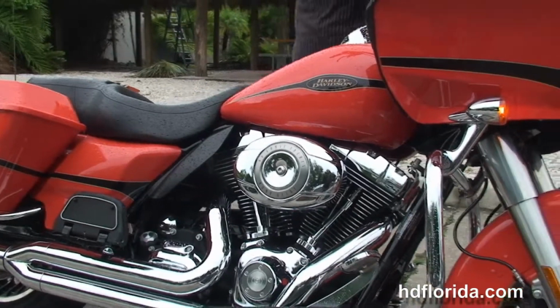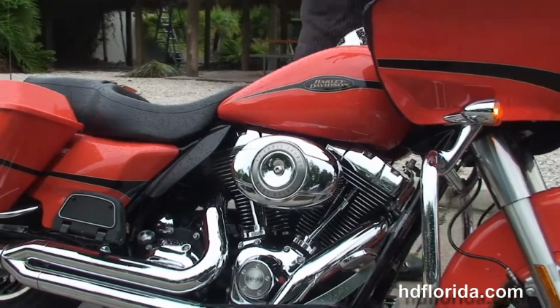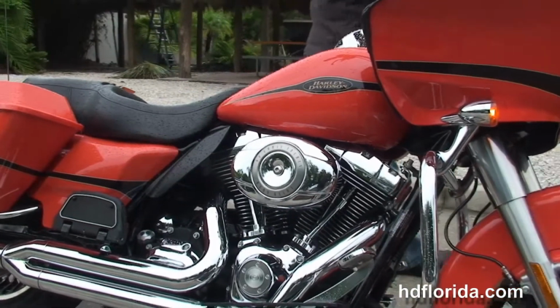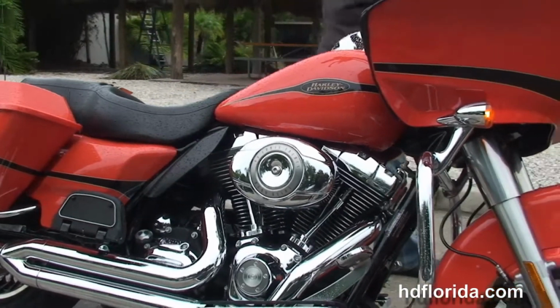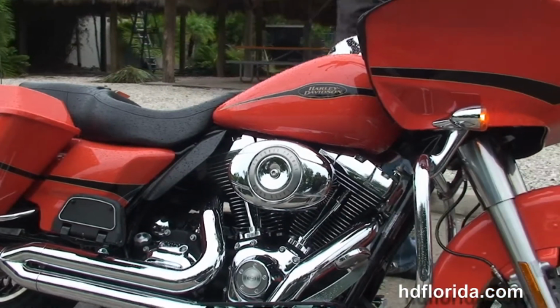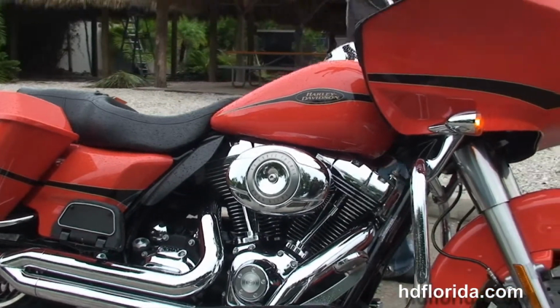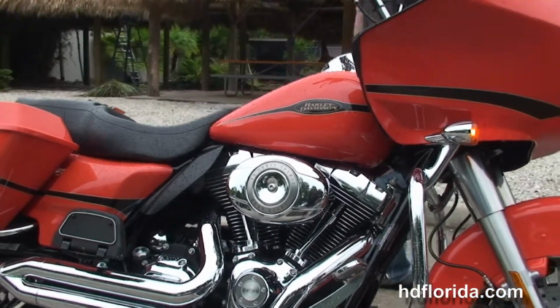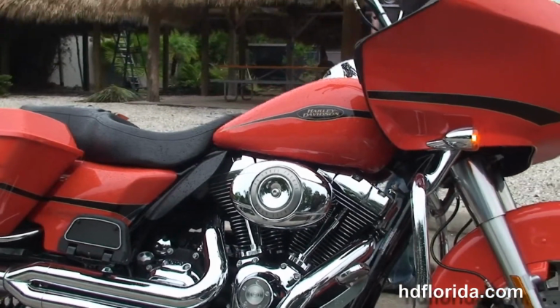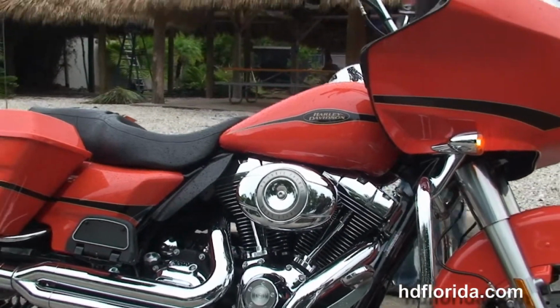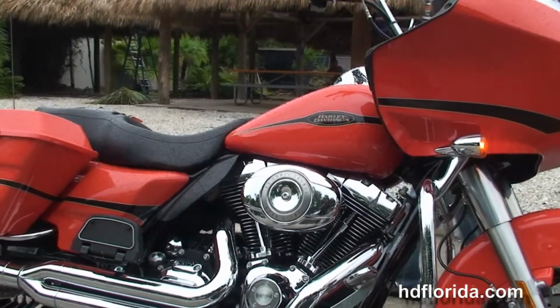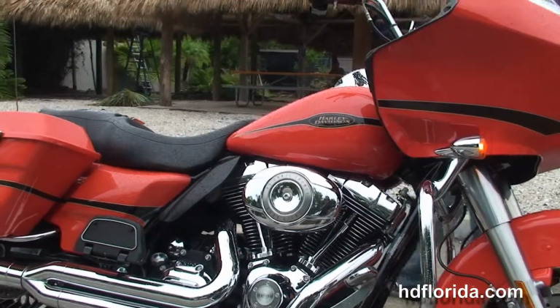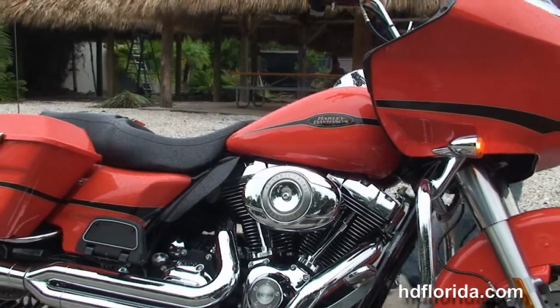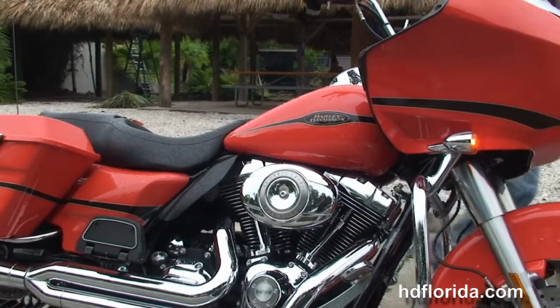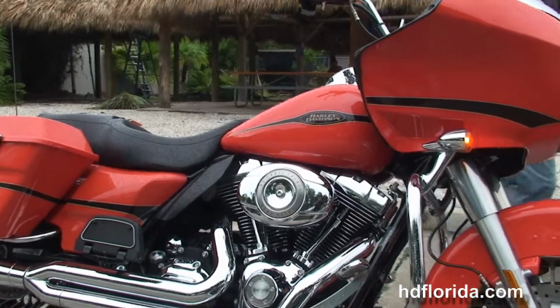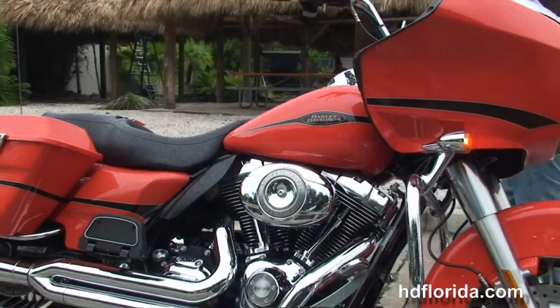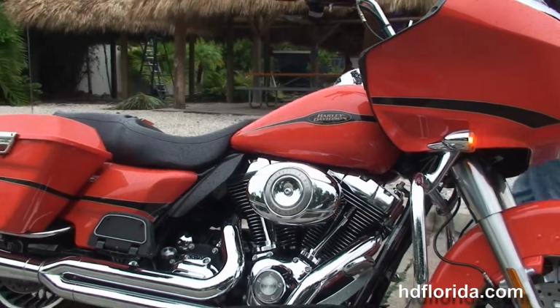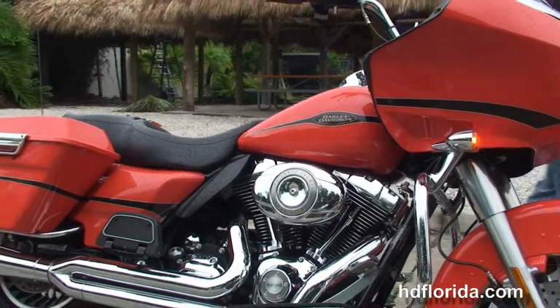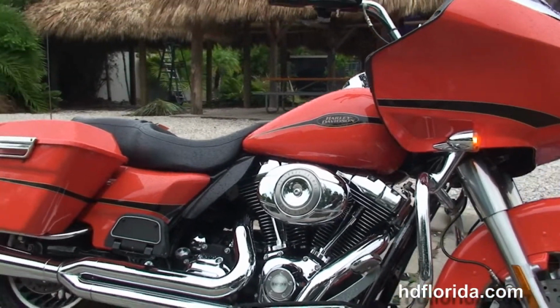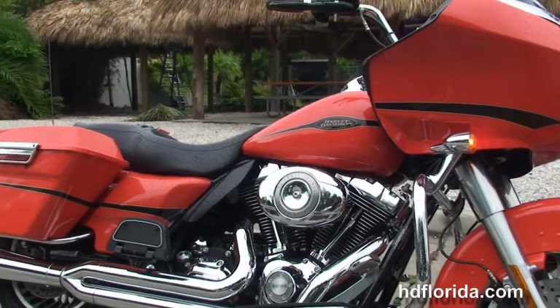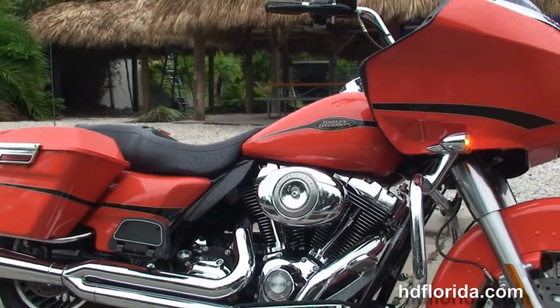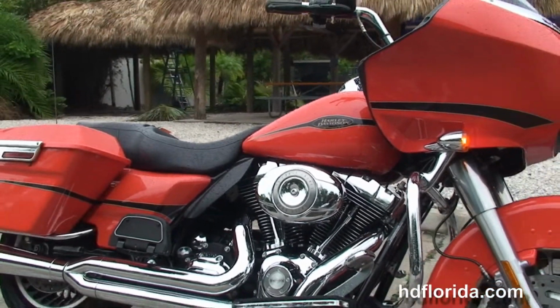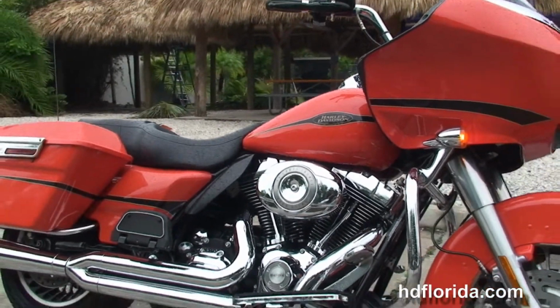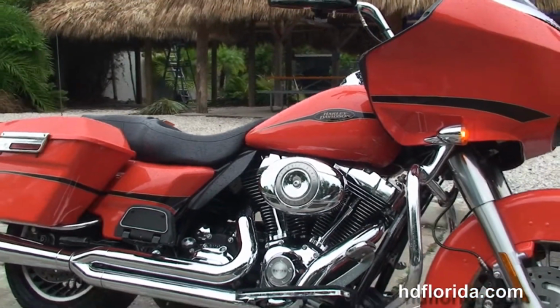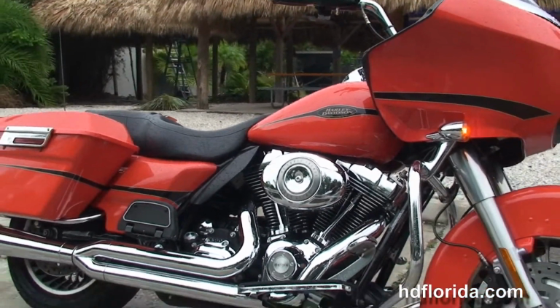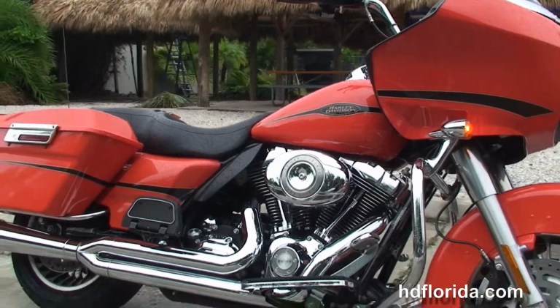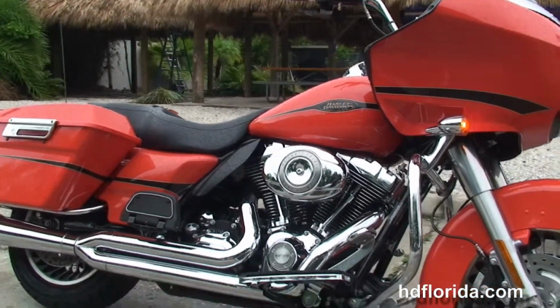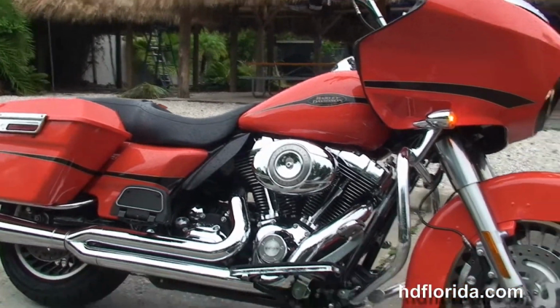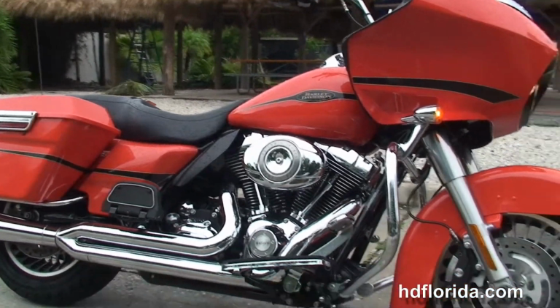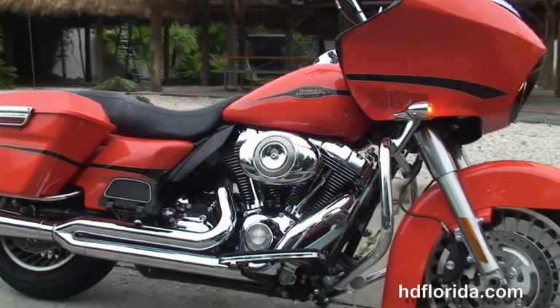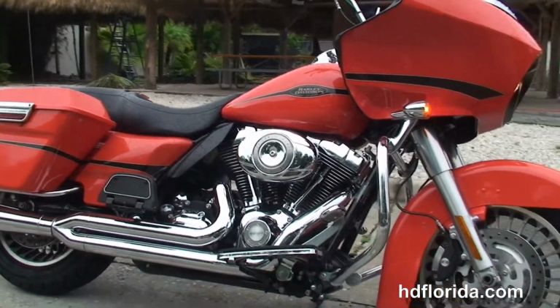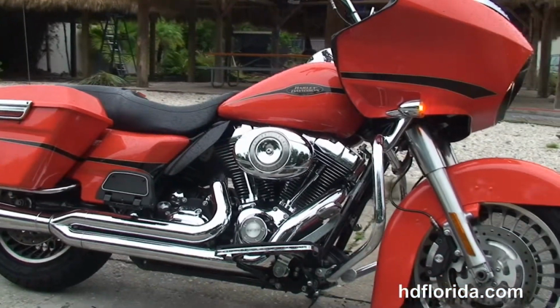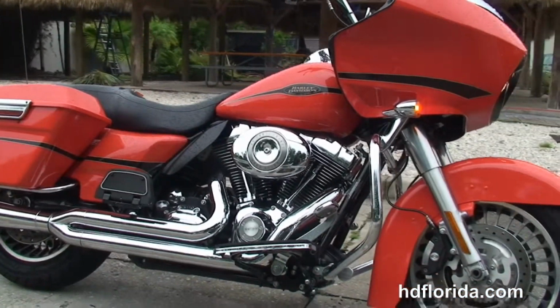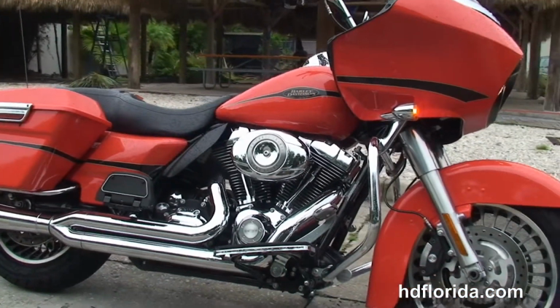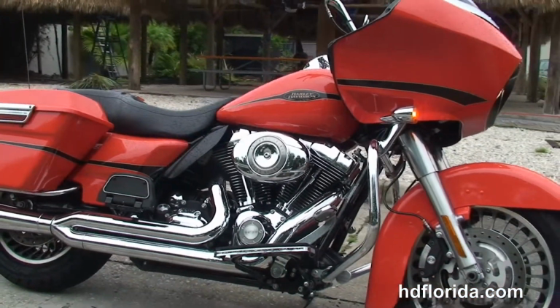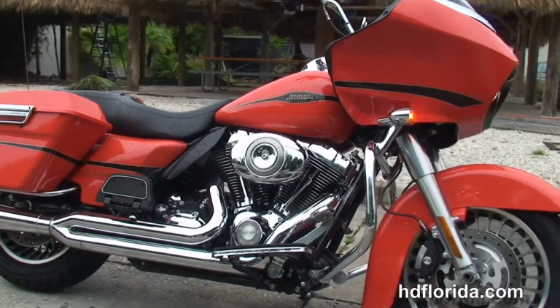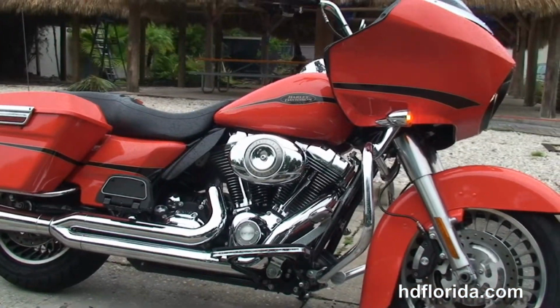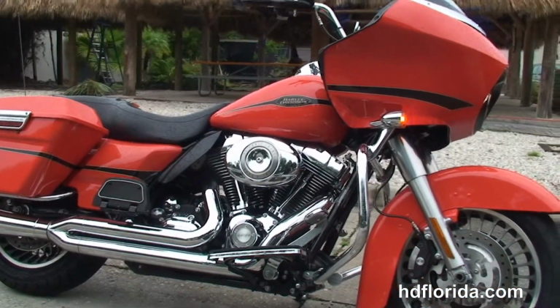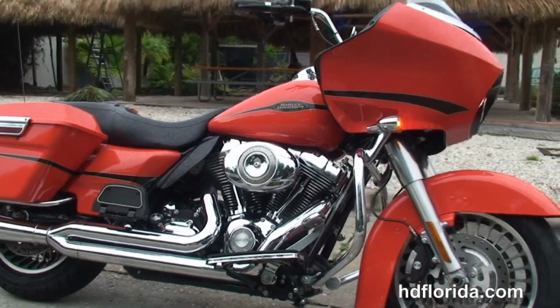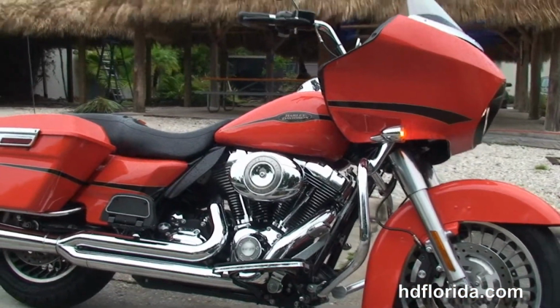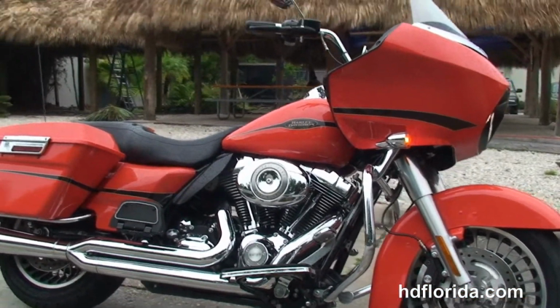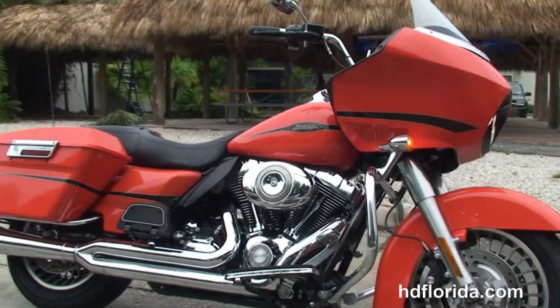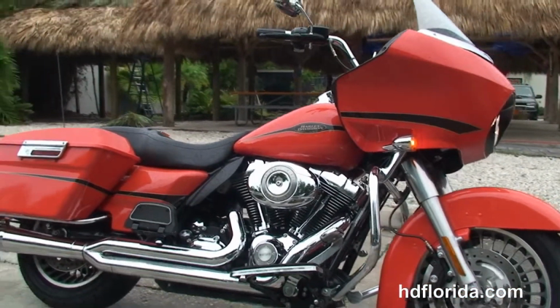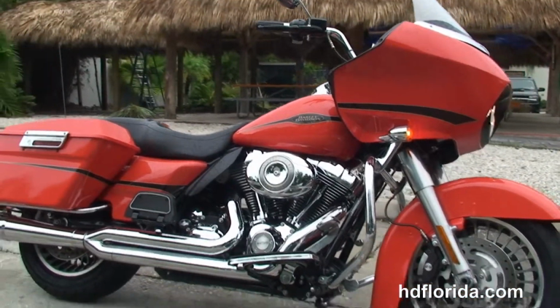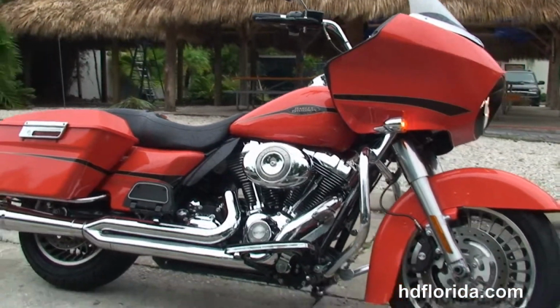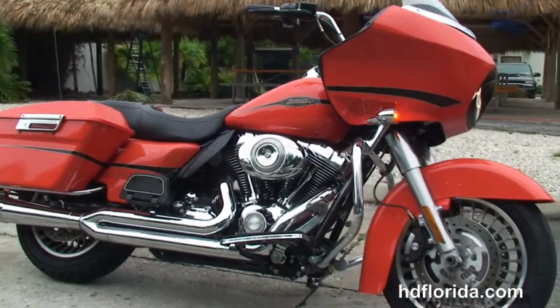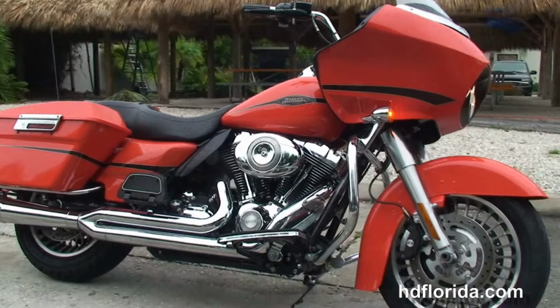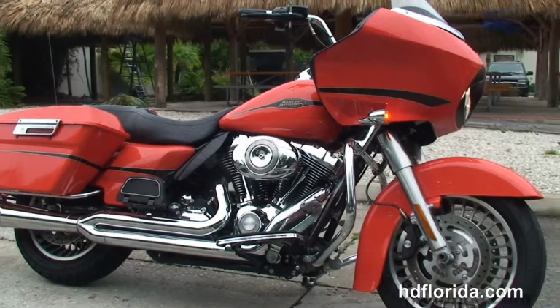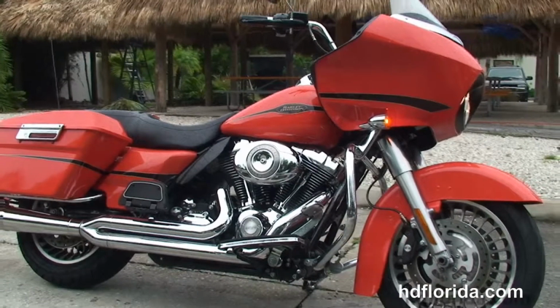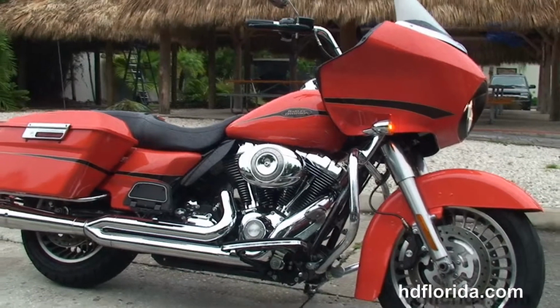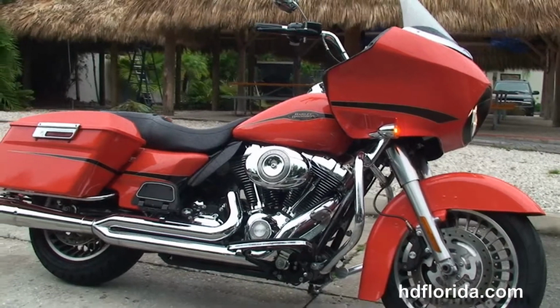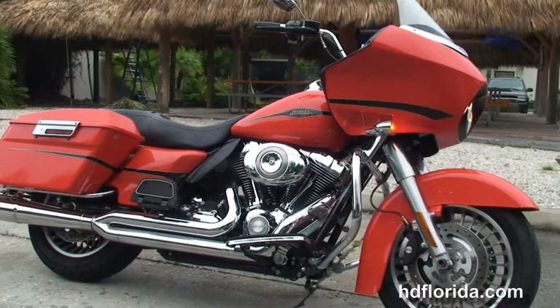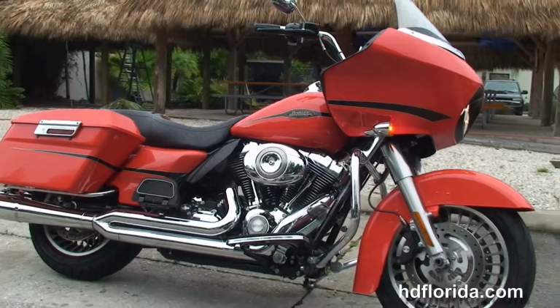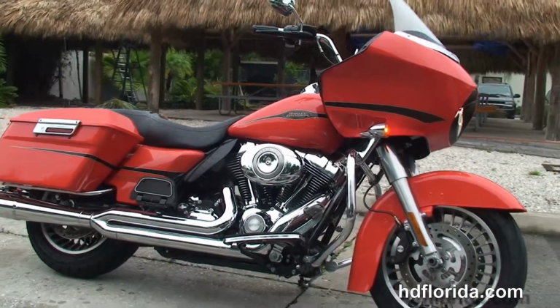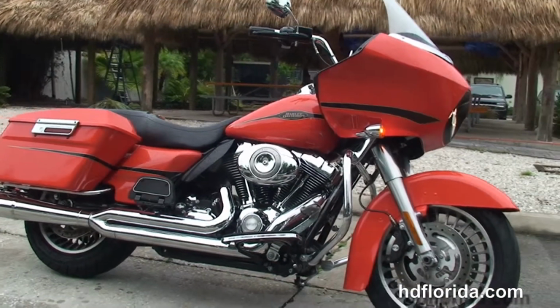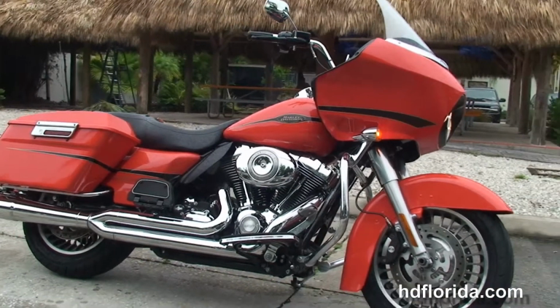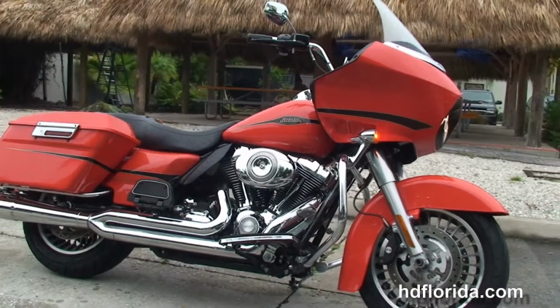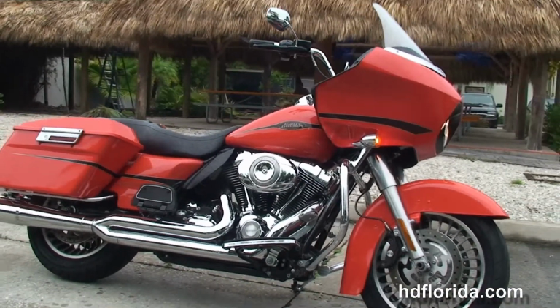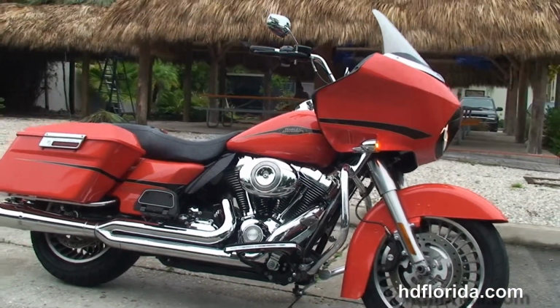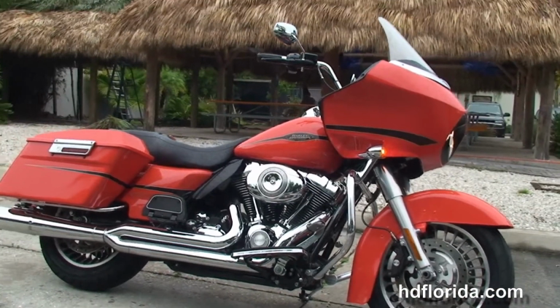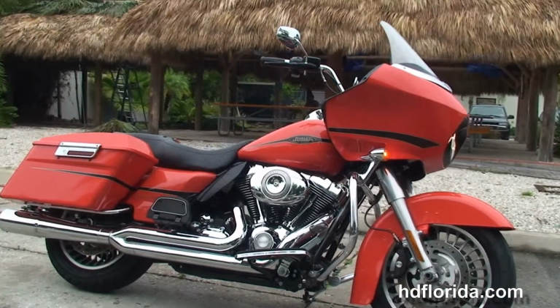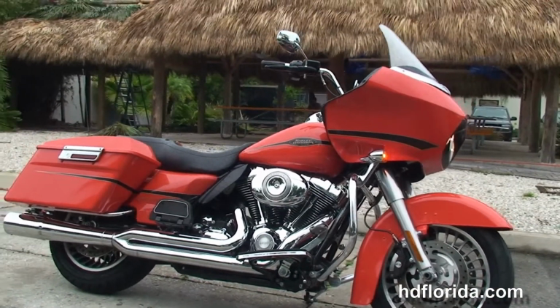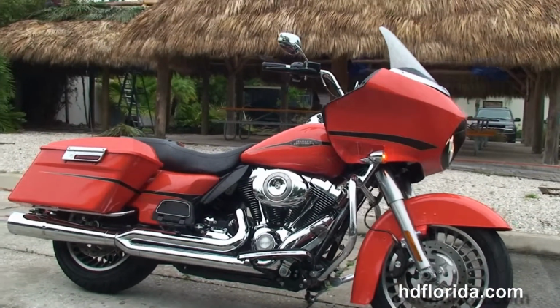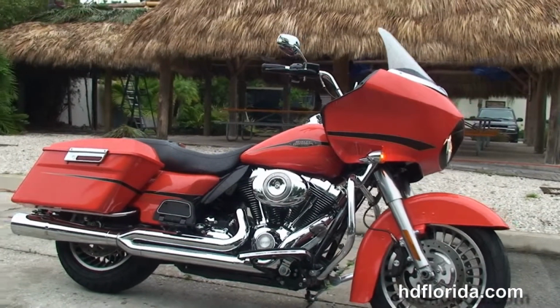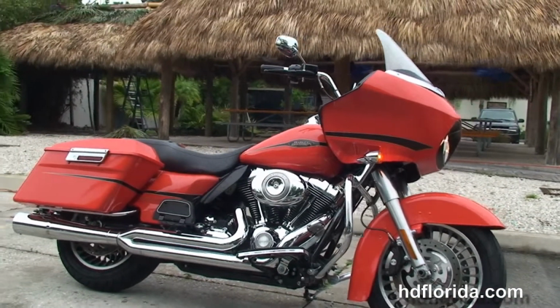Options and accessories on this bike retail out over $3,700. It's in stock and ready for immediate delivery.